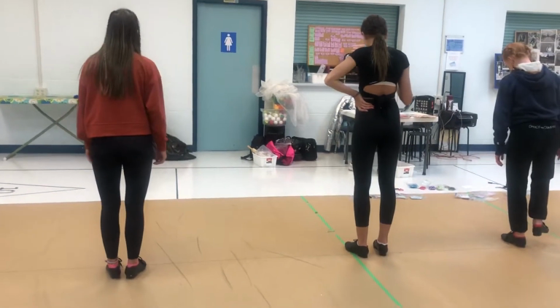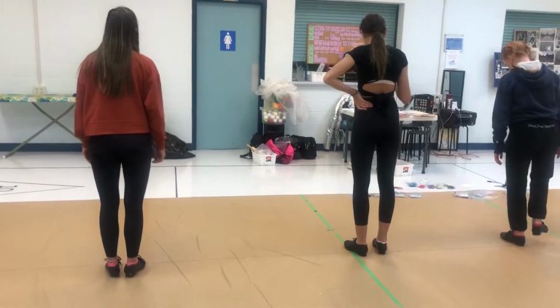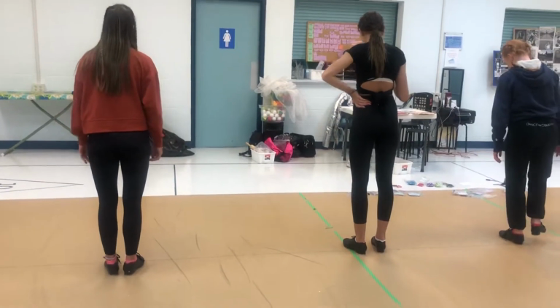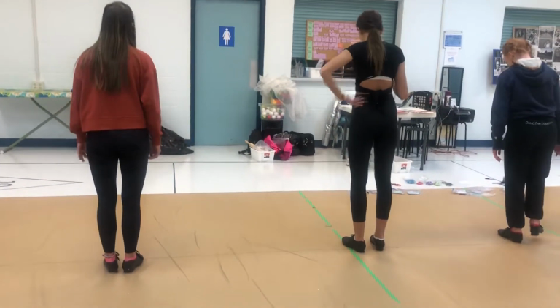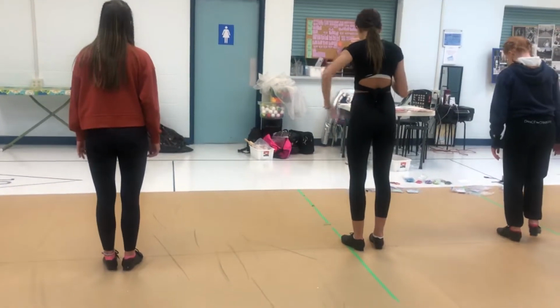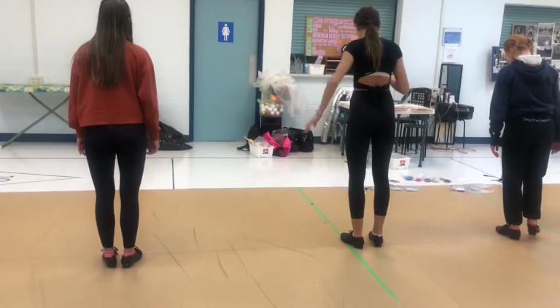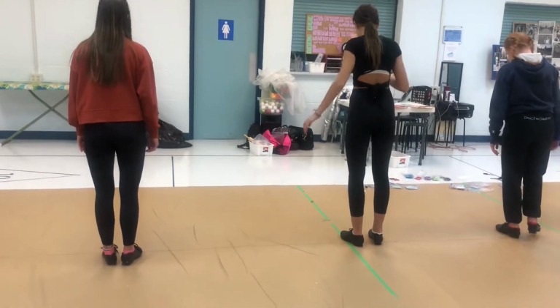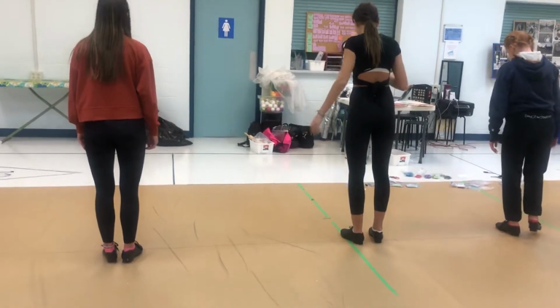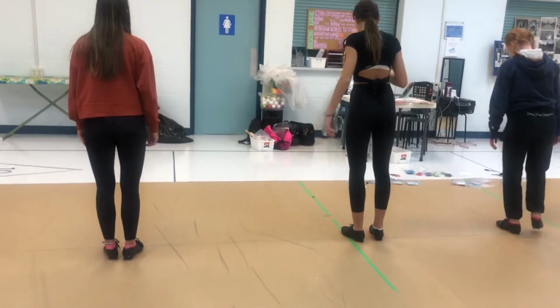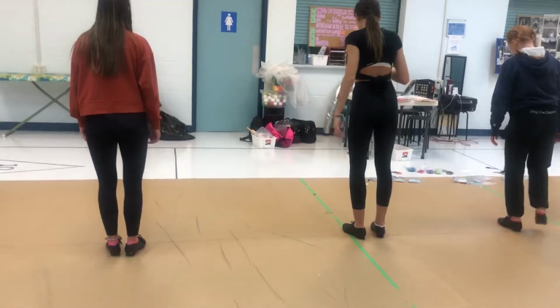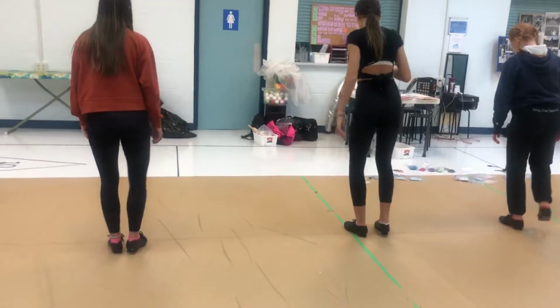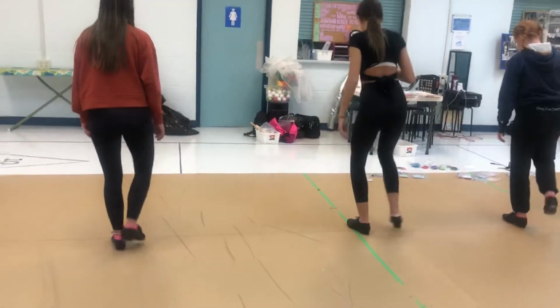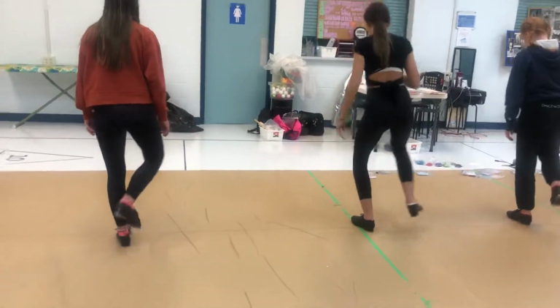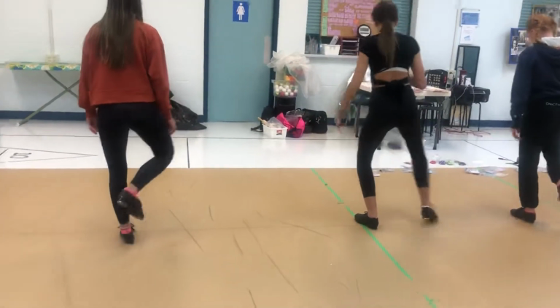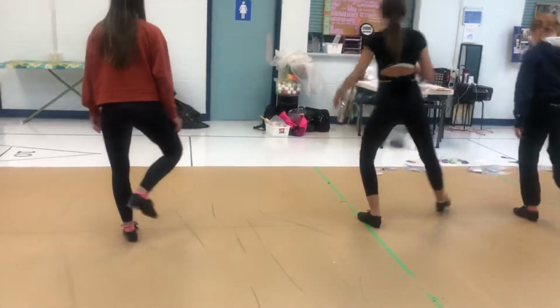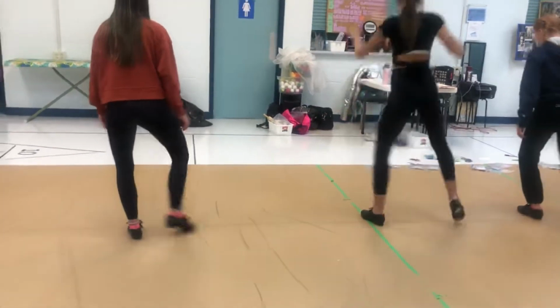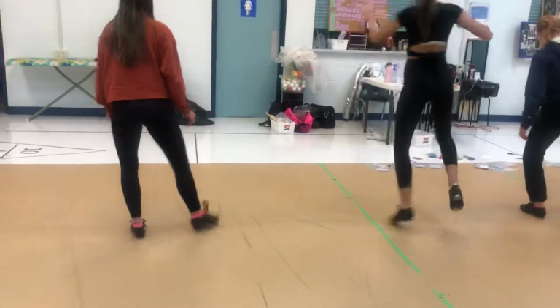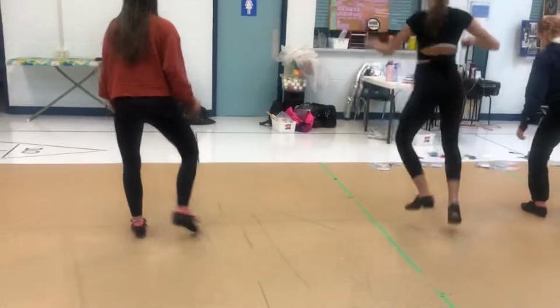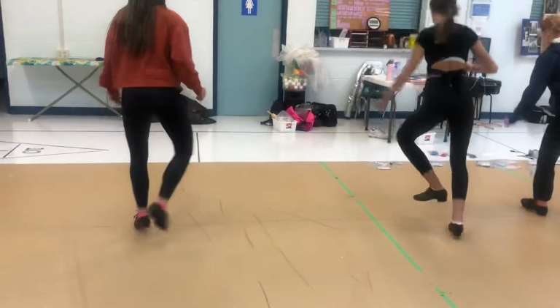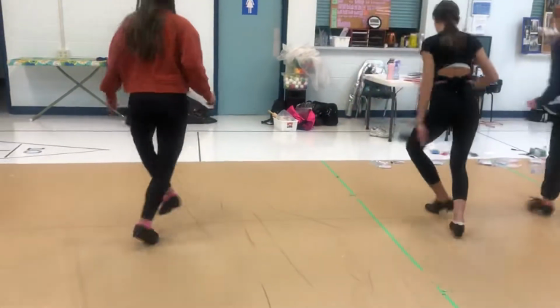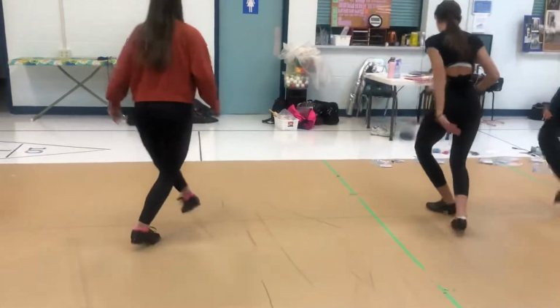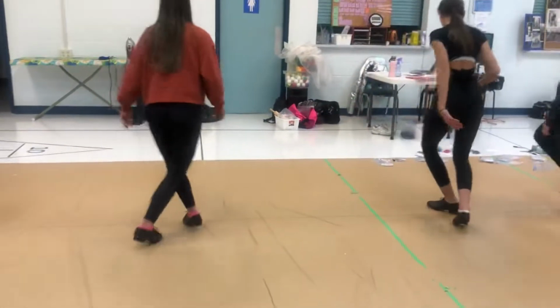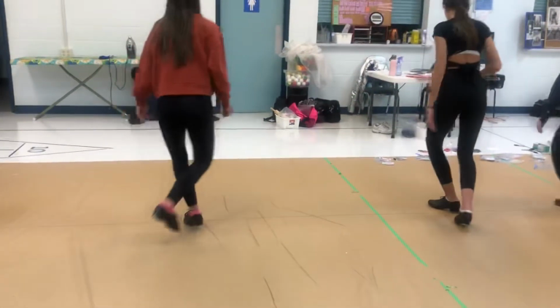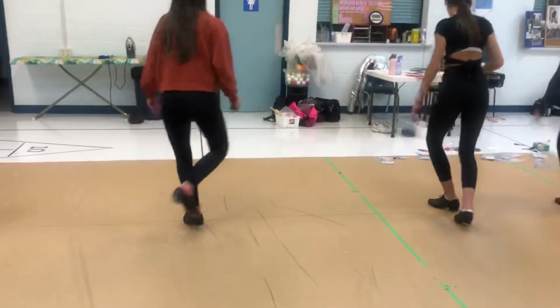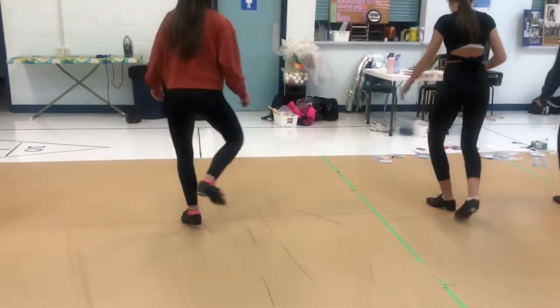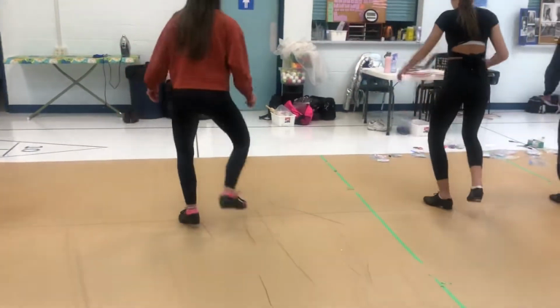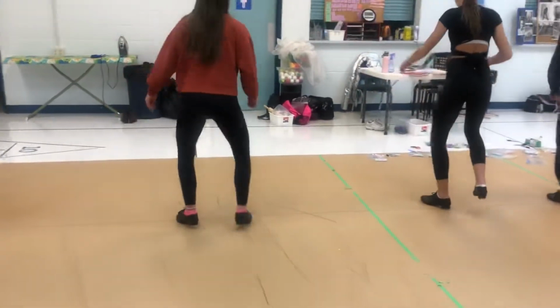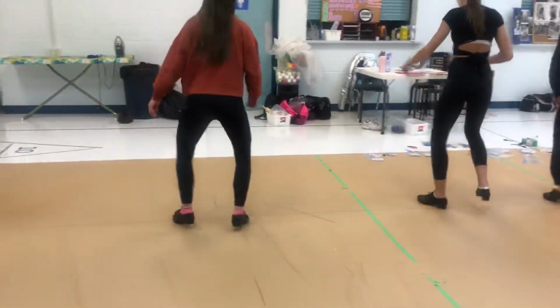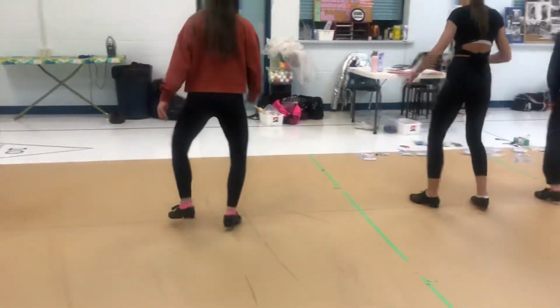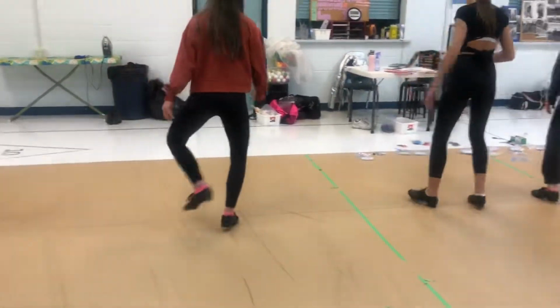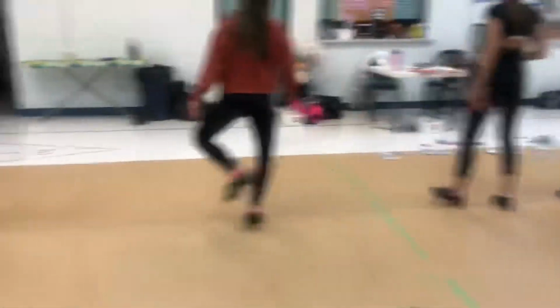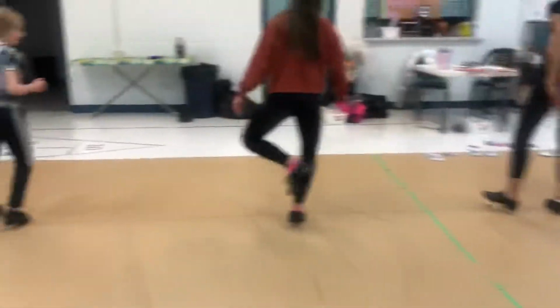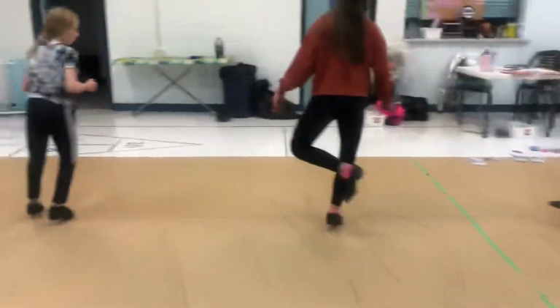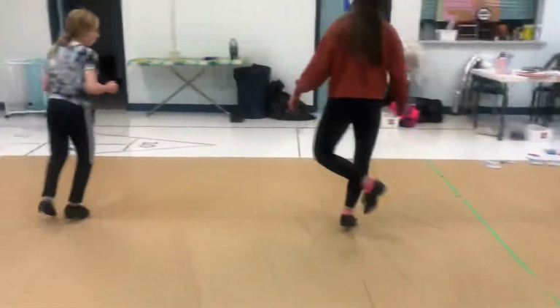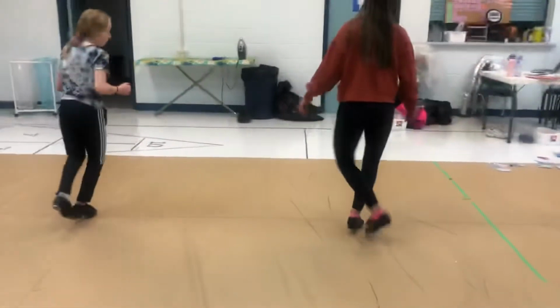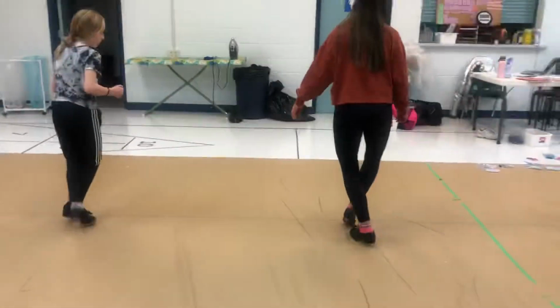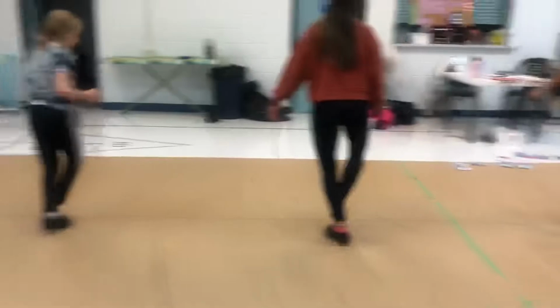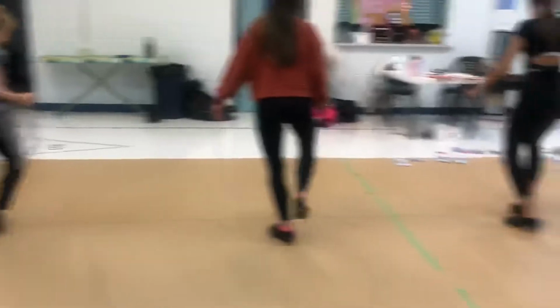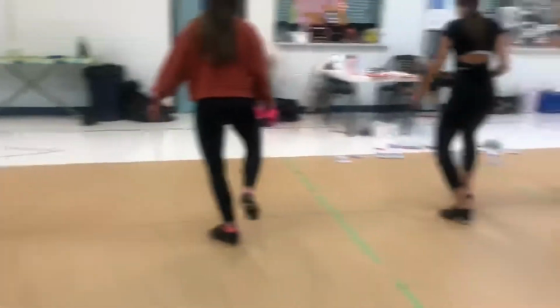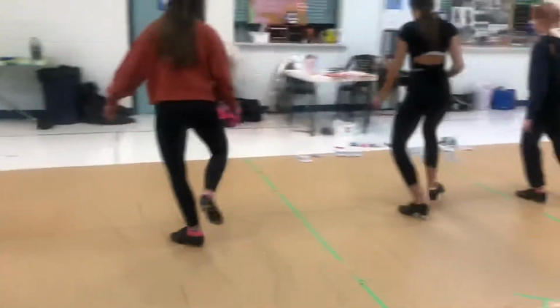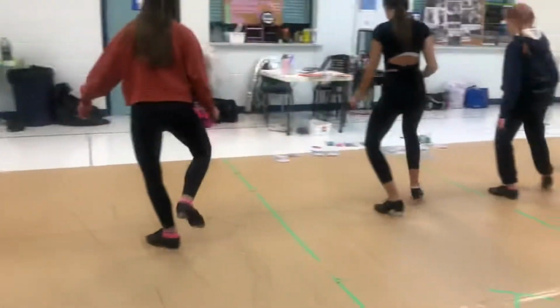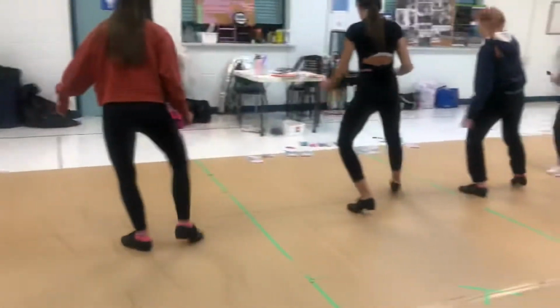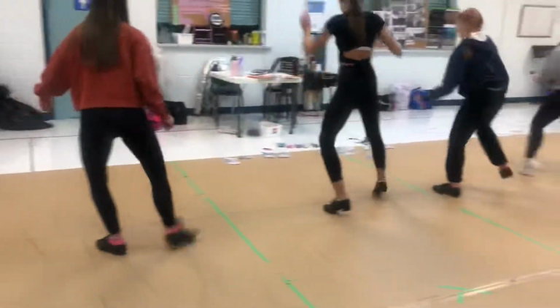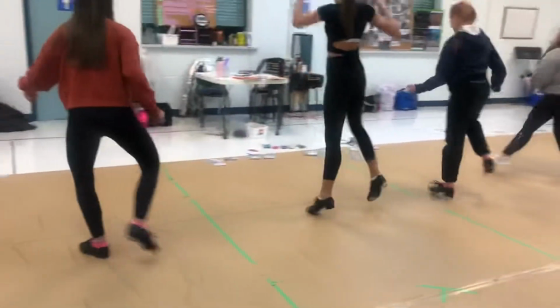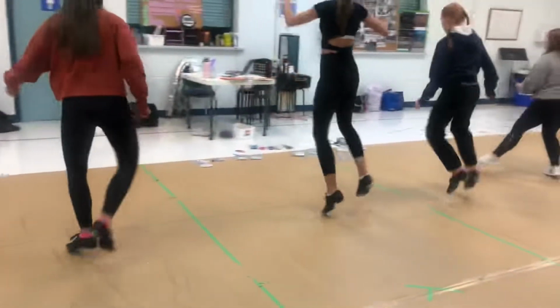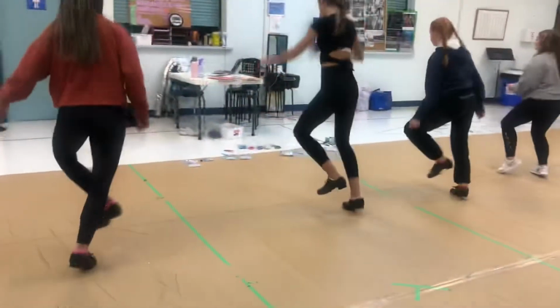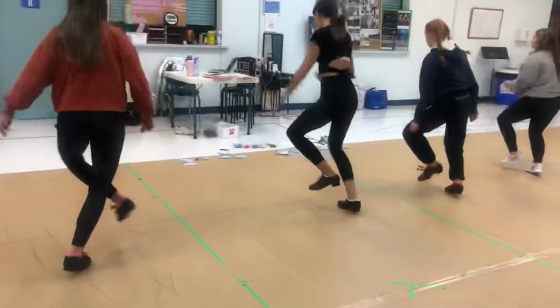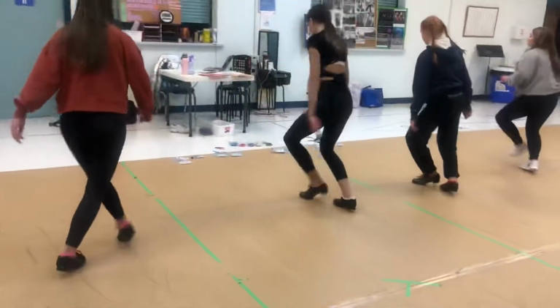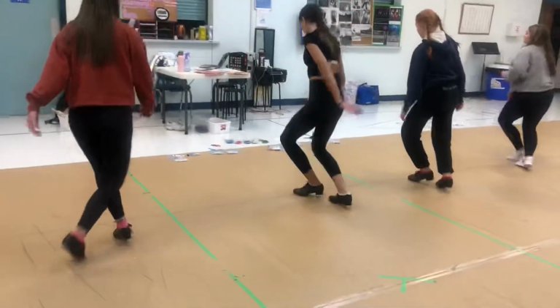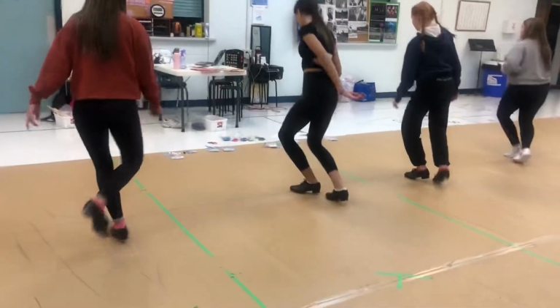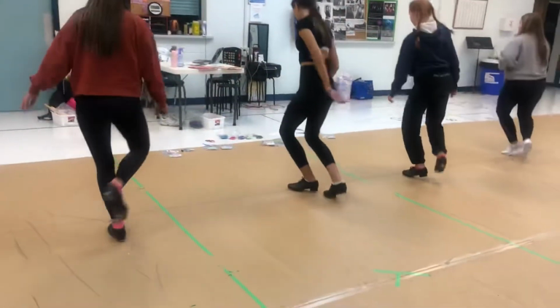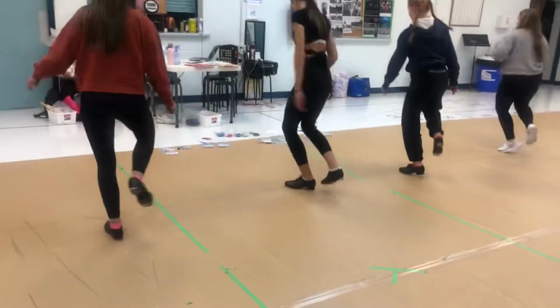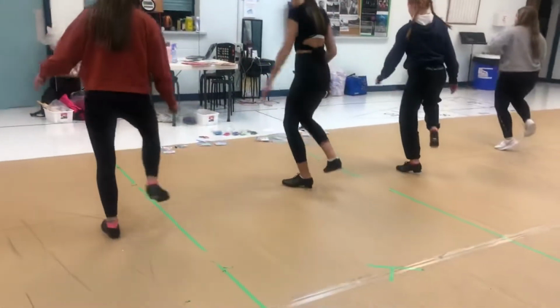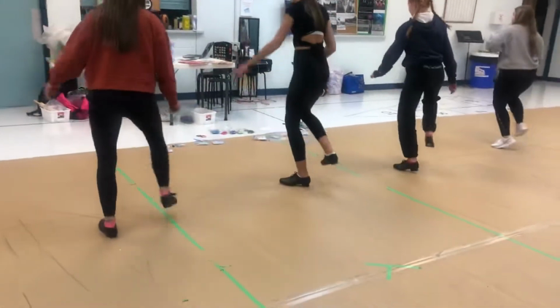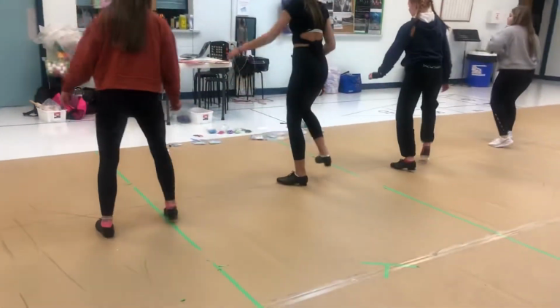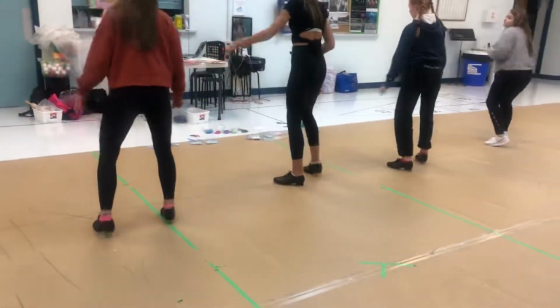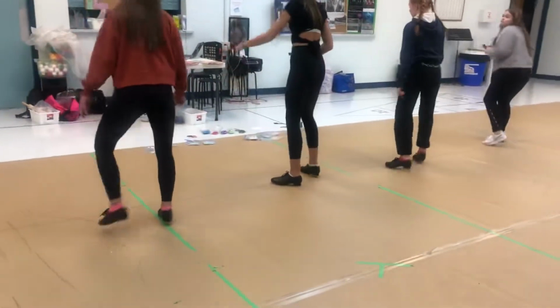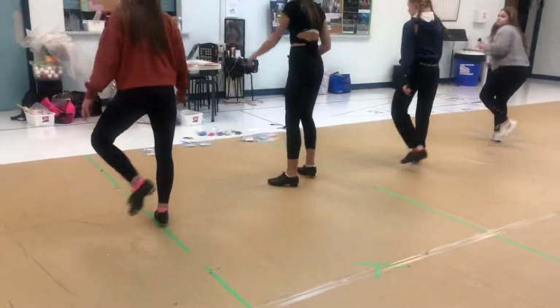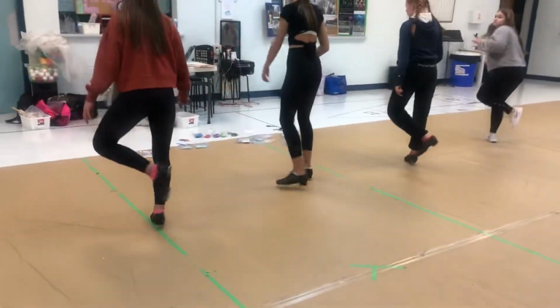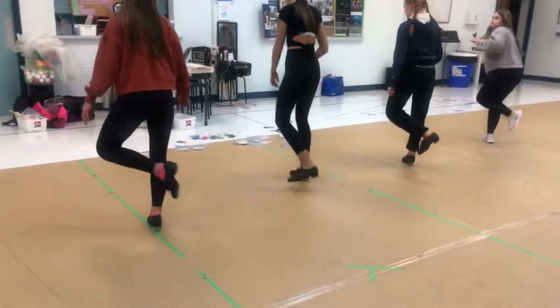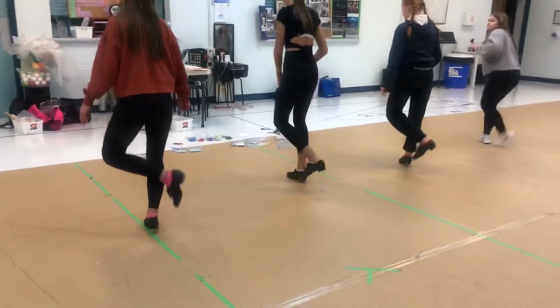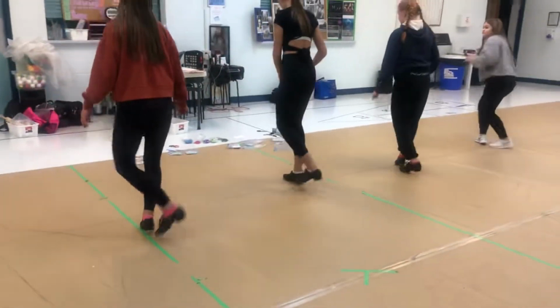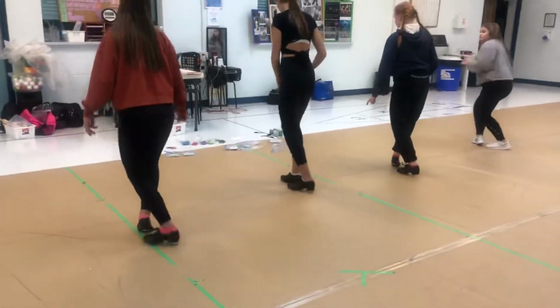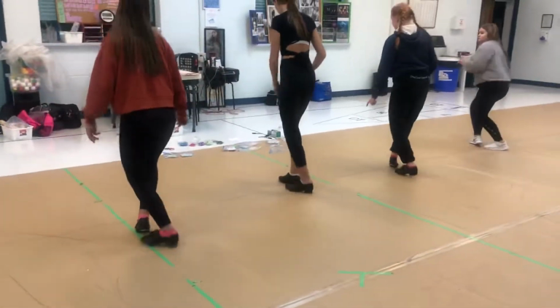Ready, go. Shuffle, pick up, change, cross, ball change. Shuffle, pick up, change, cross, ball change.